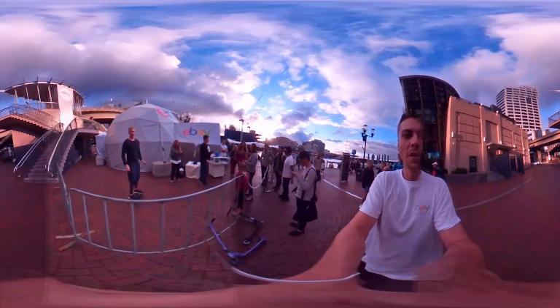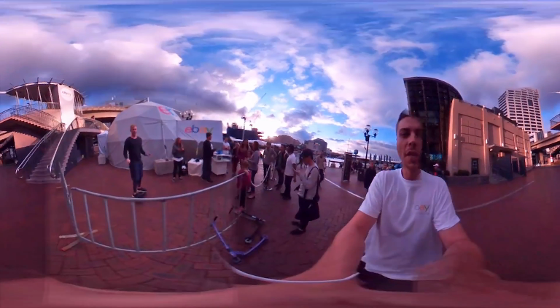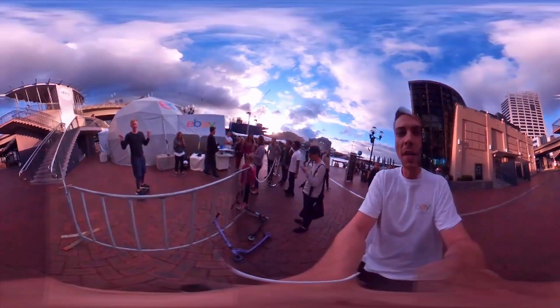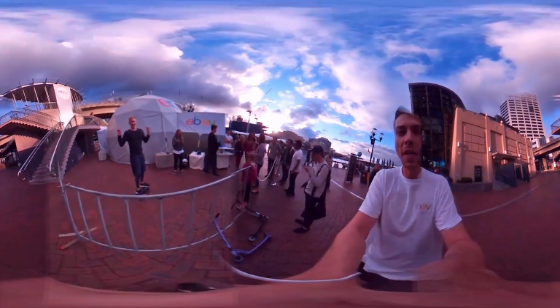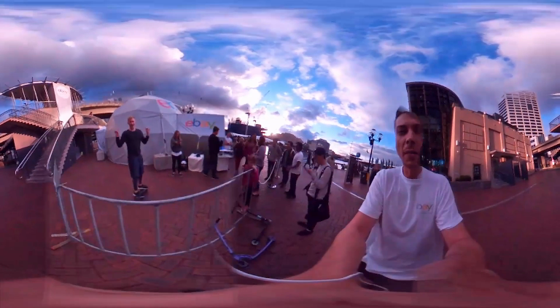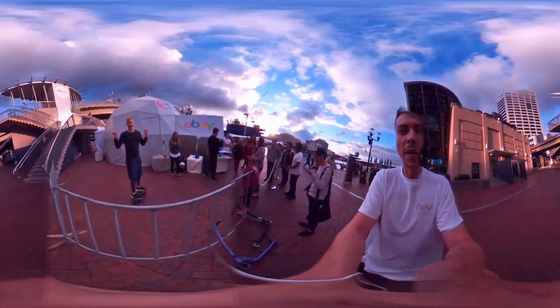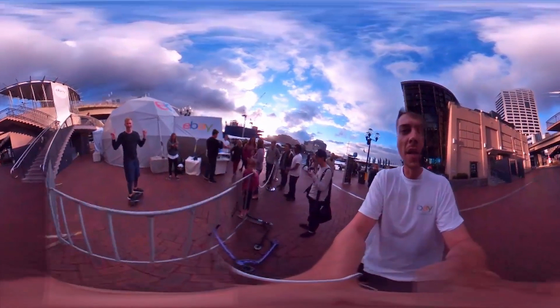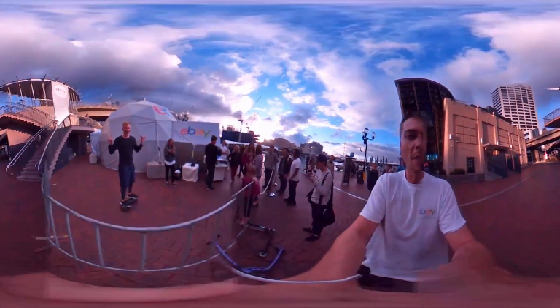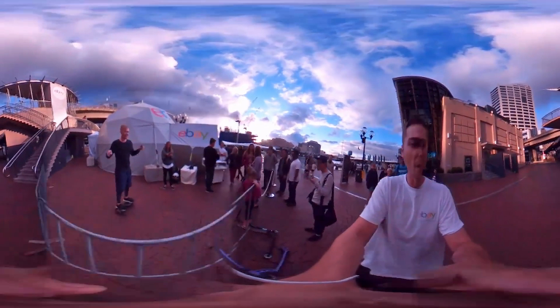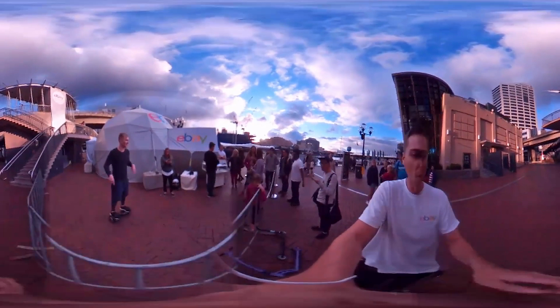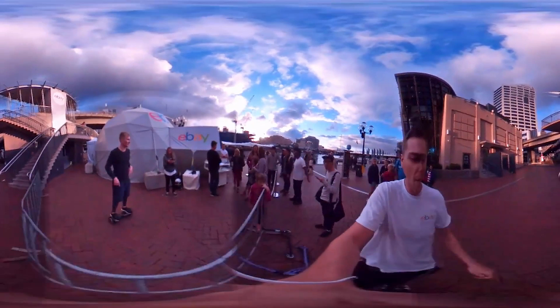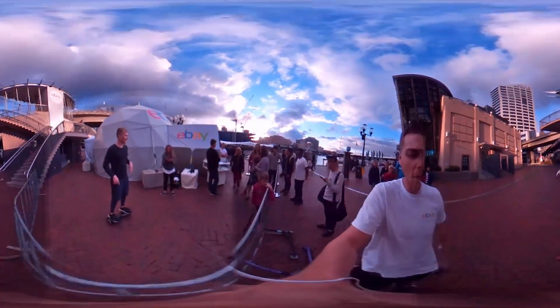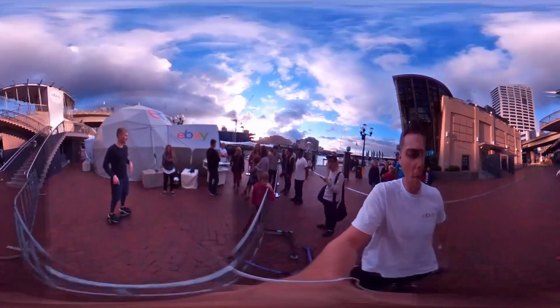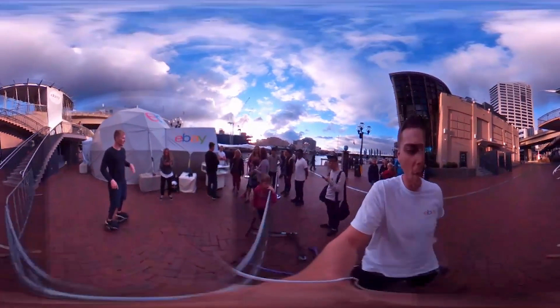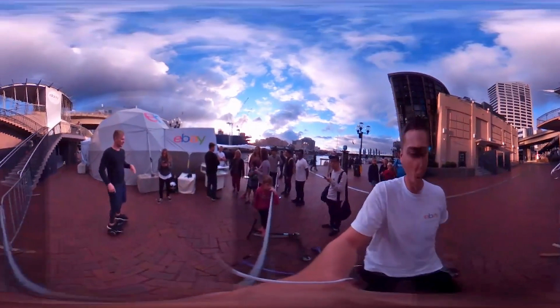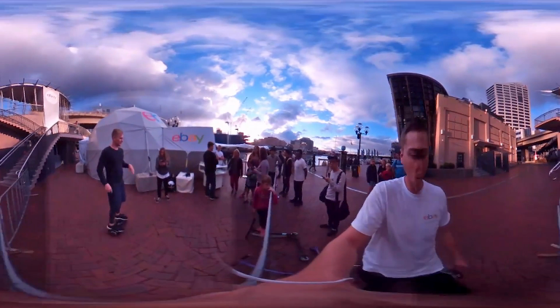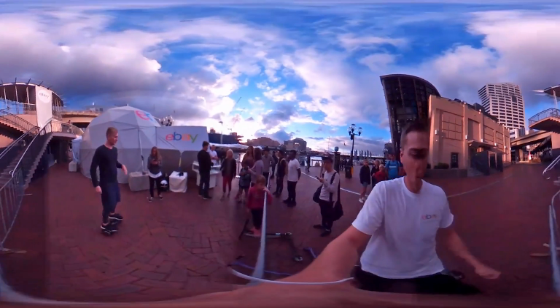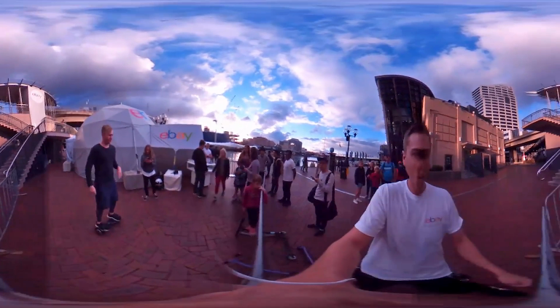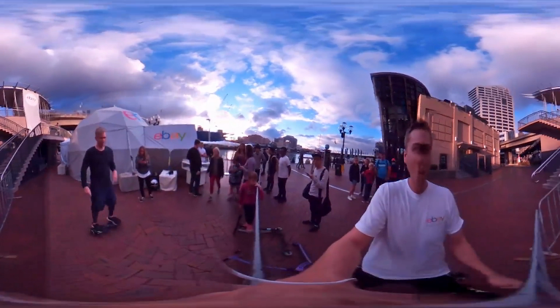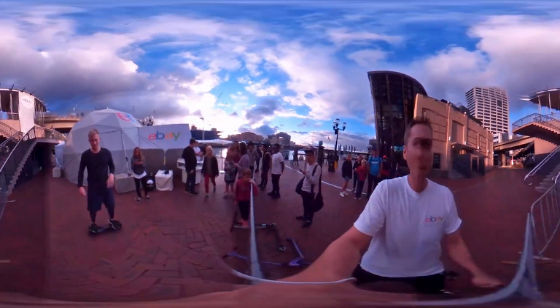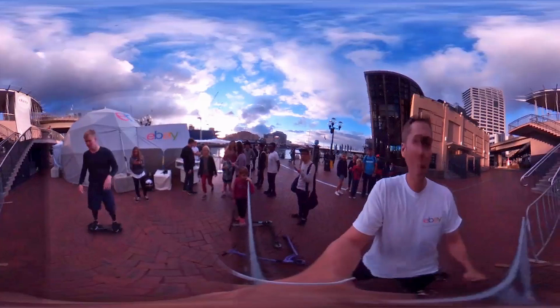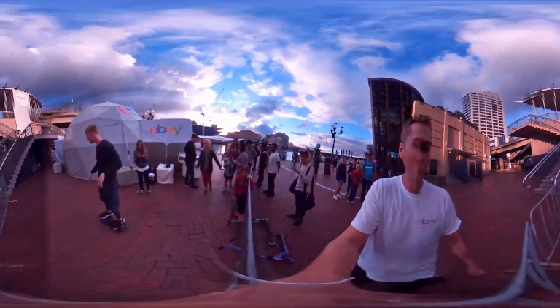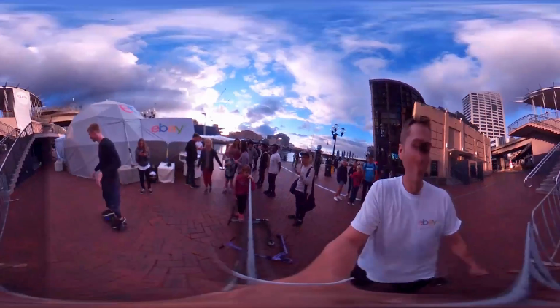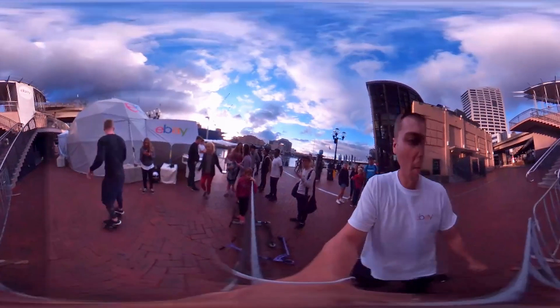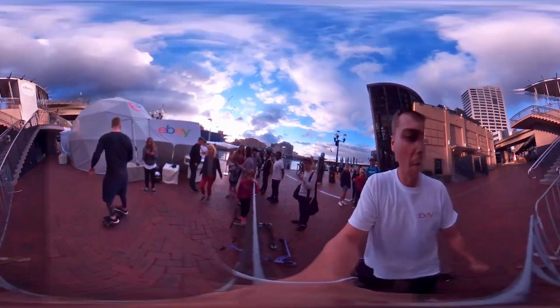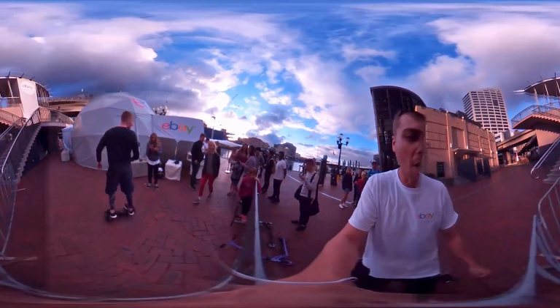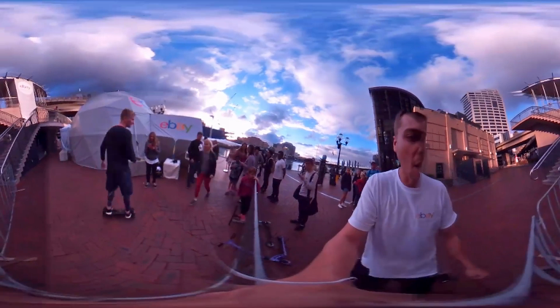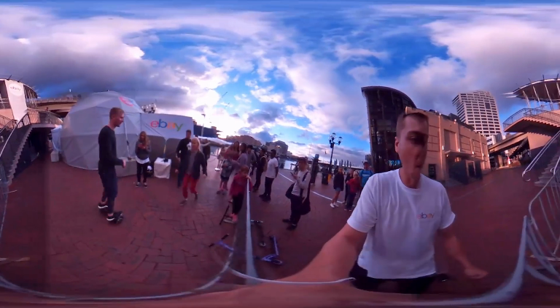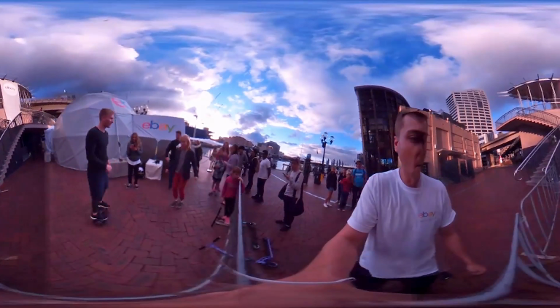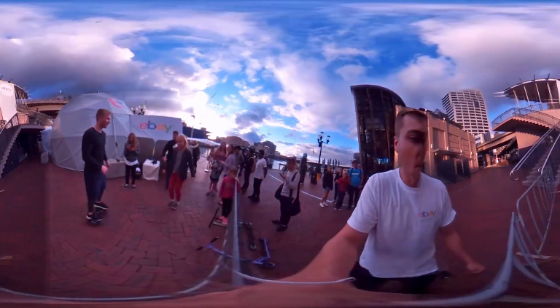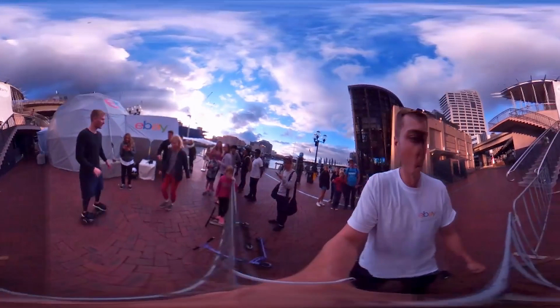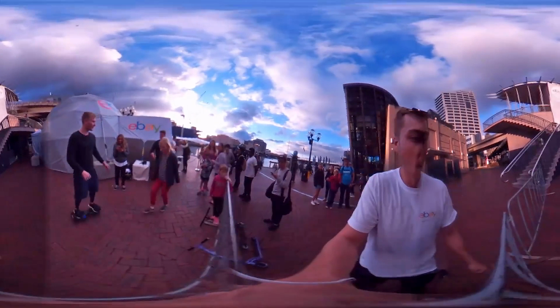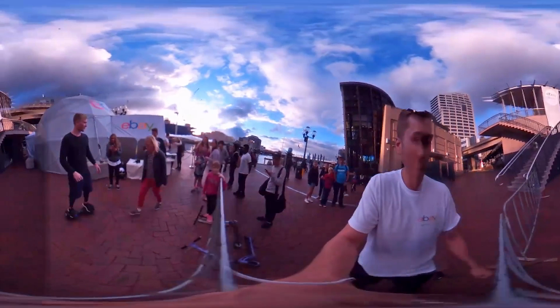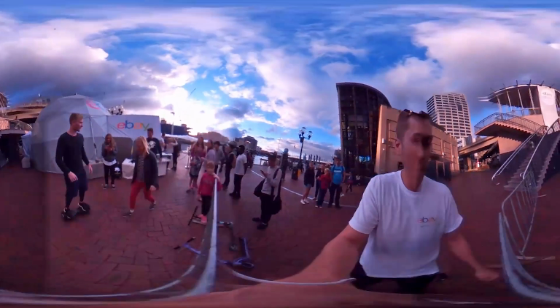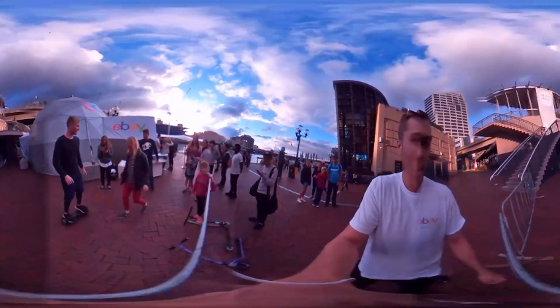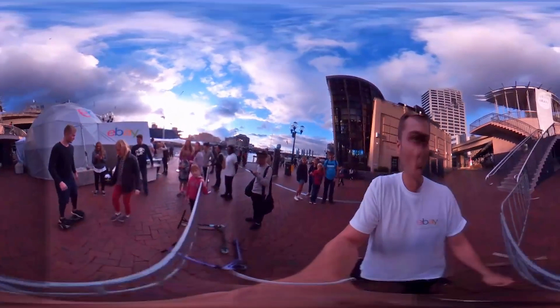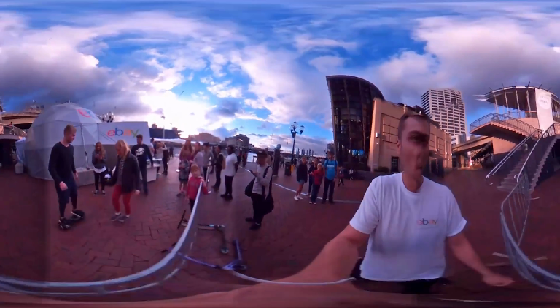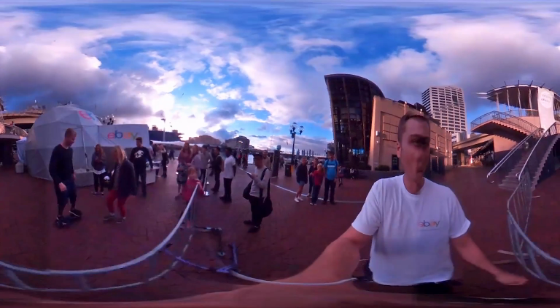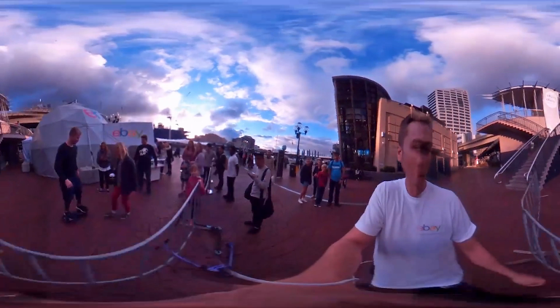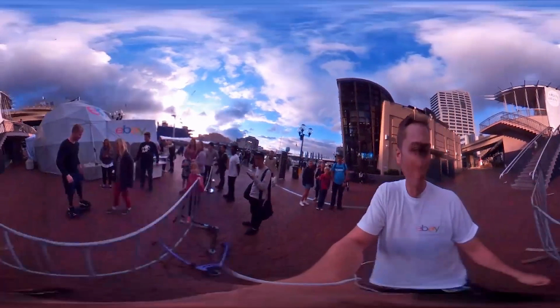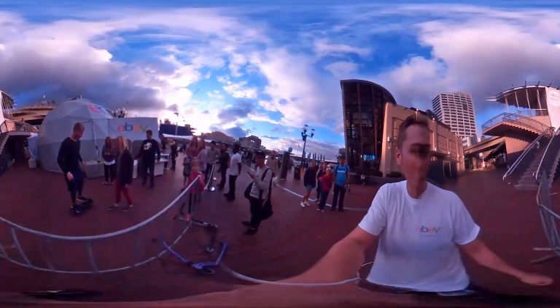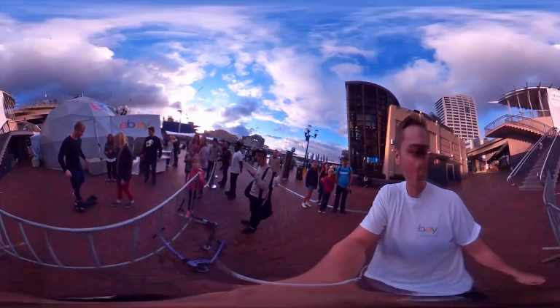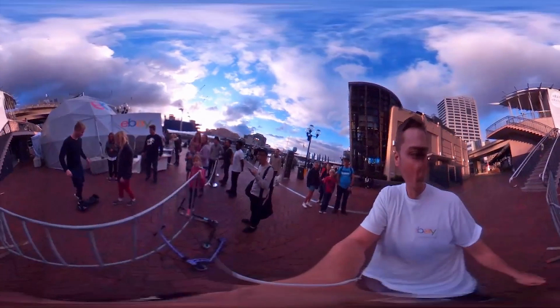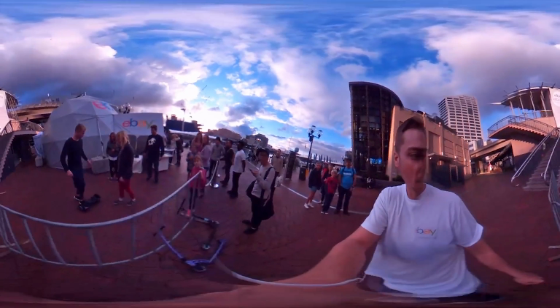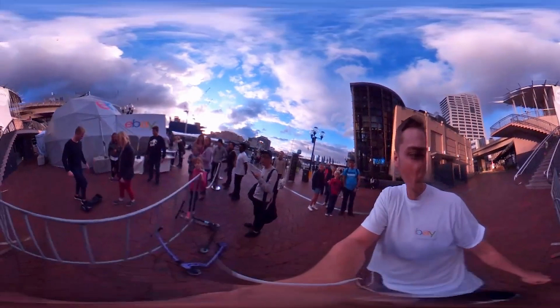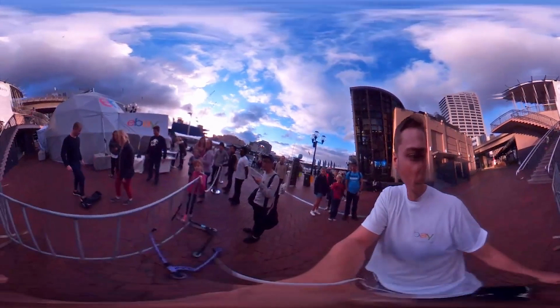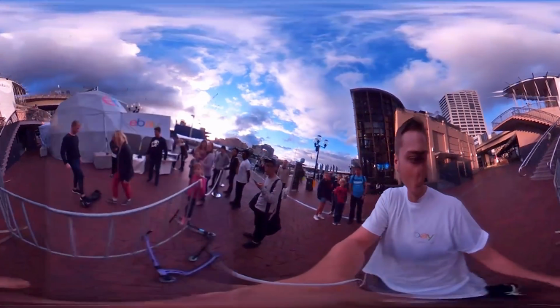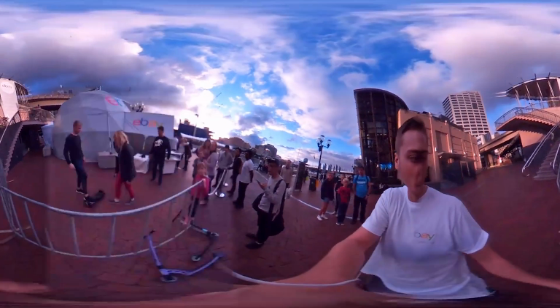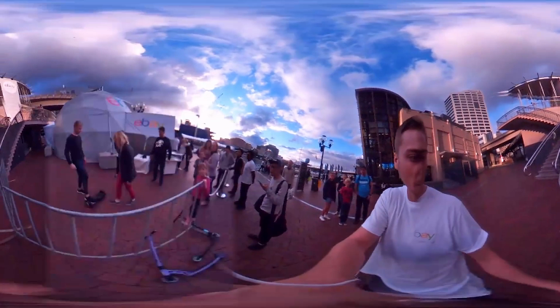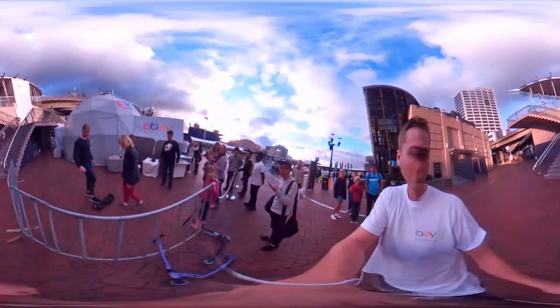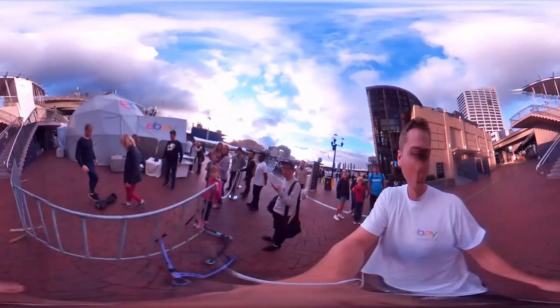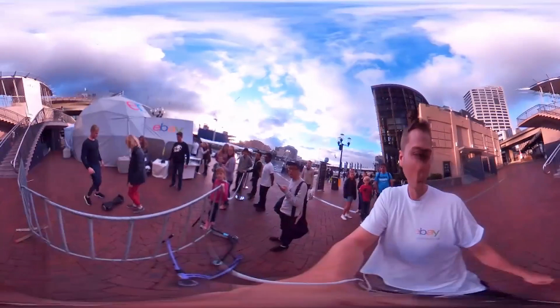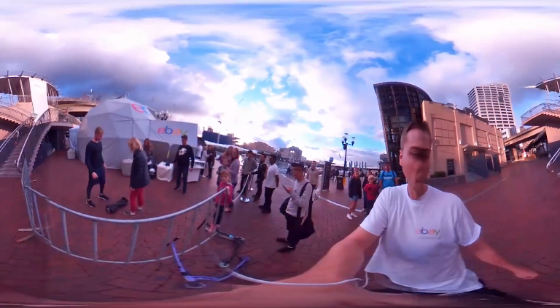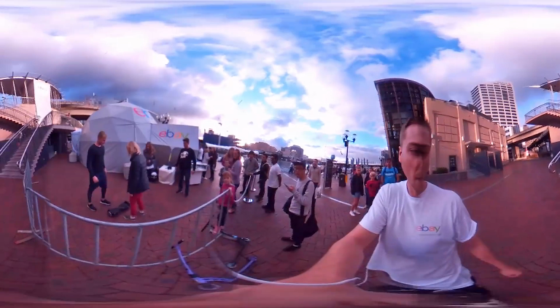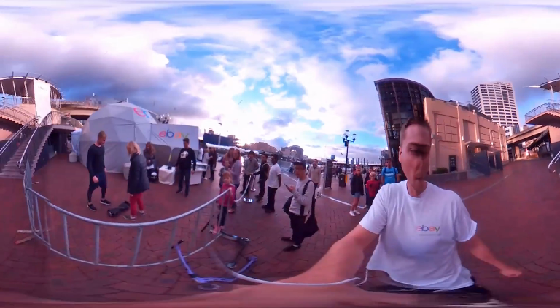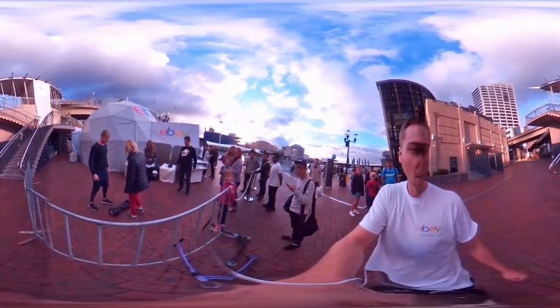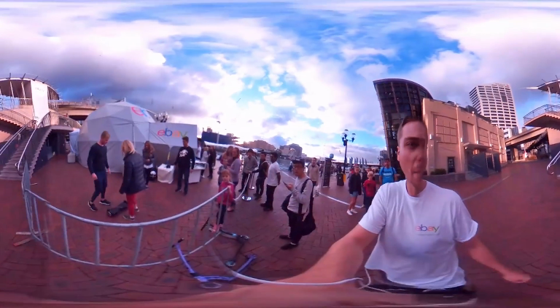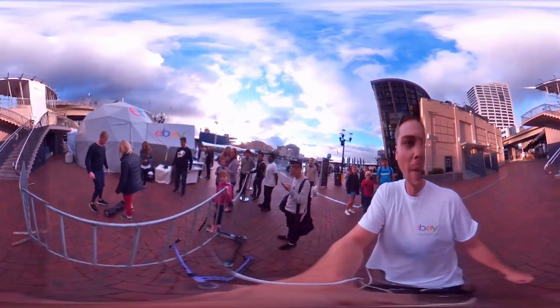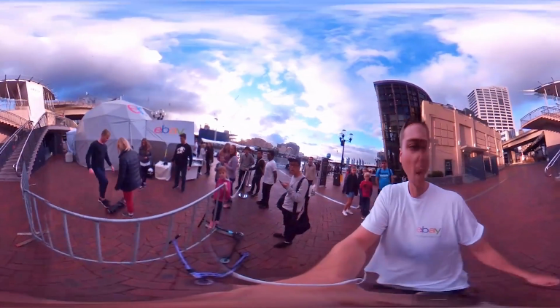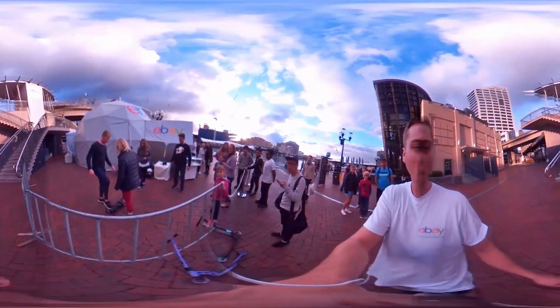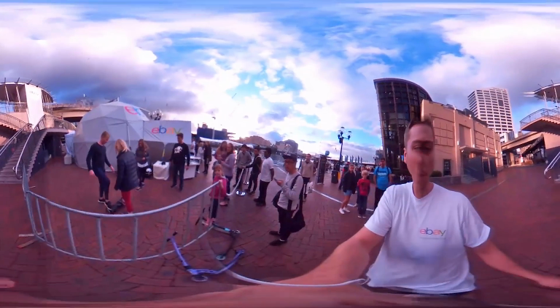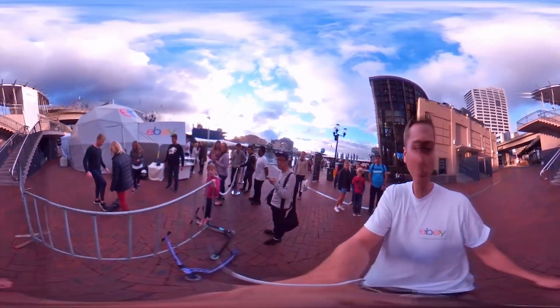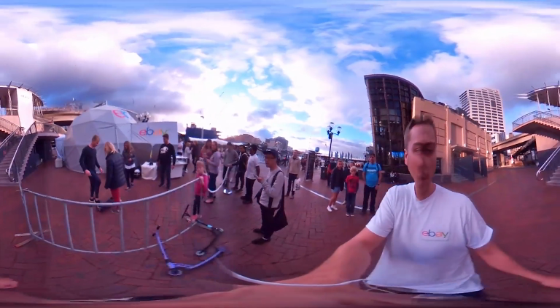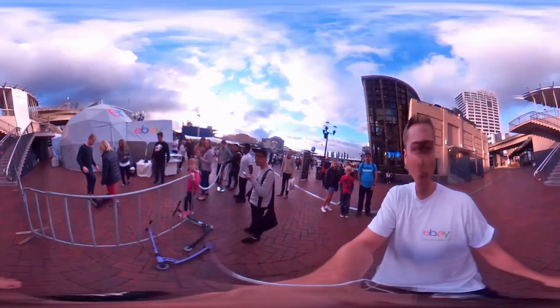Down here we have the IO Hawk — it's a motorised Segway. Lean forward to go forward, lean back to go back with your feet.